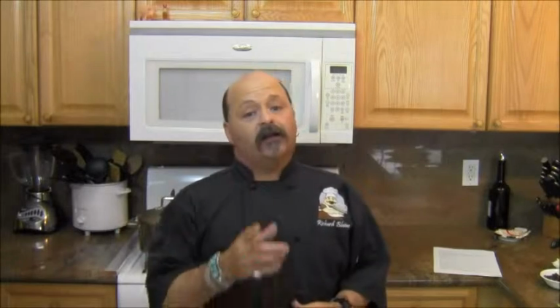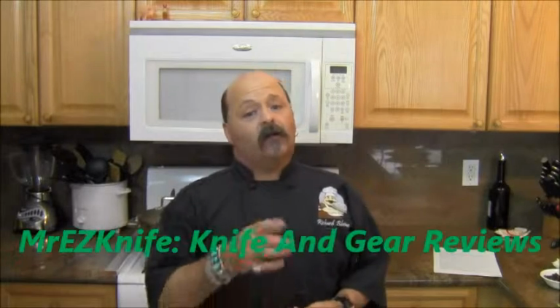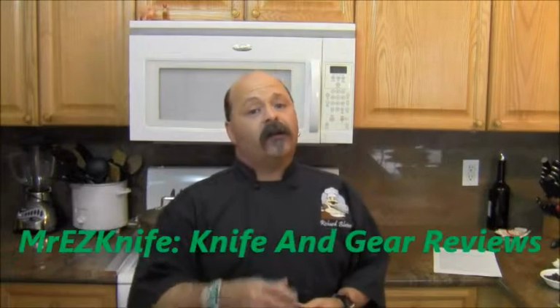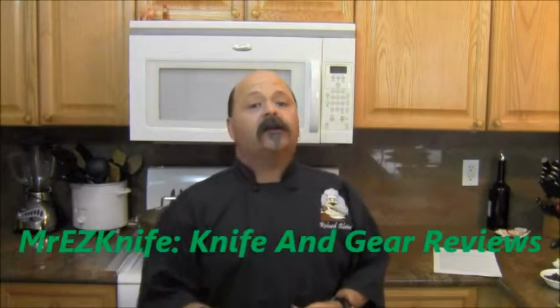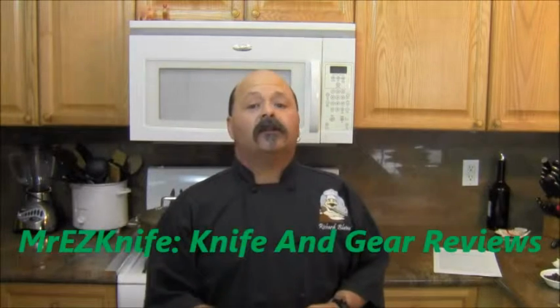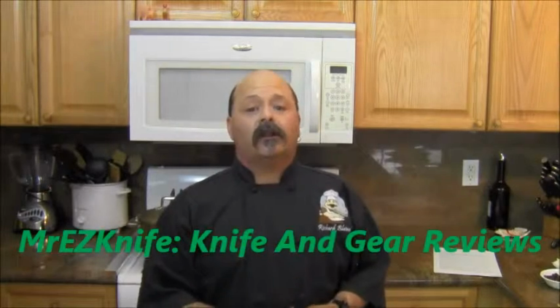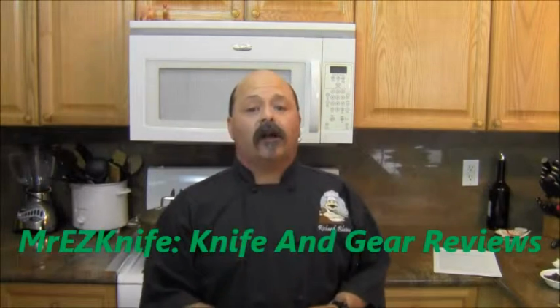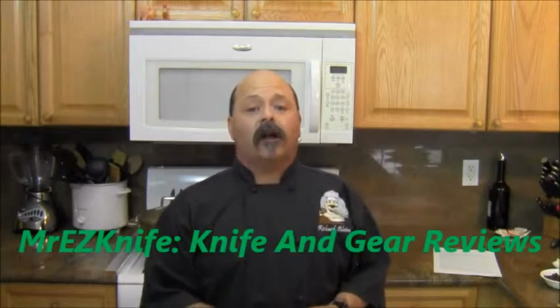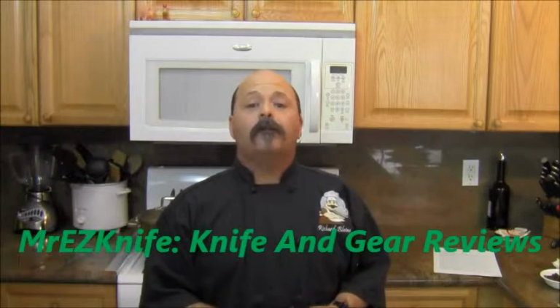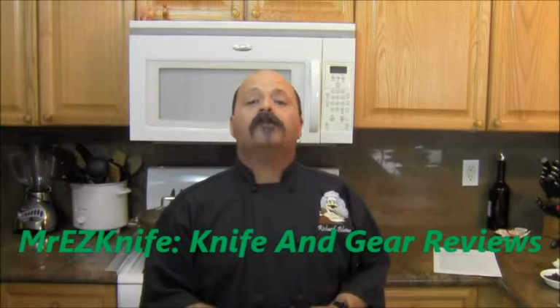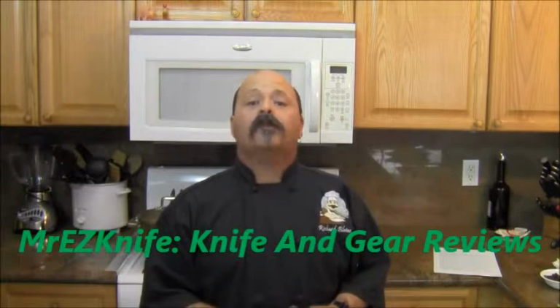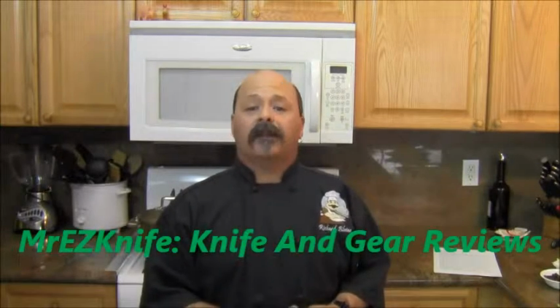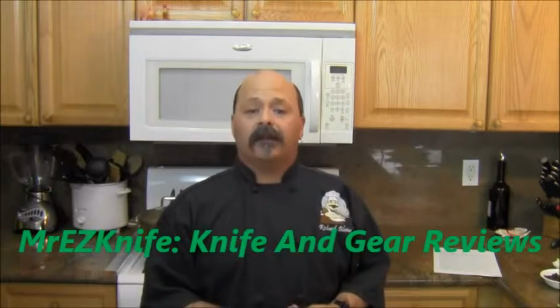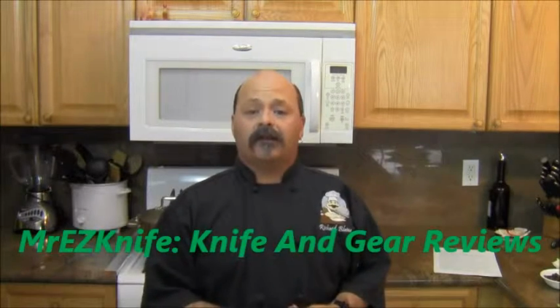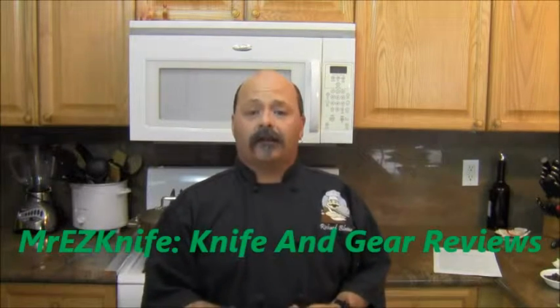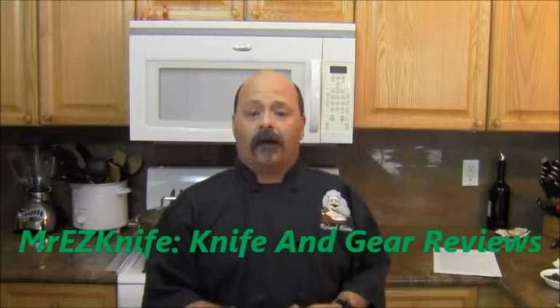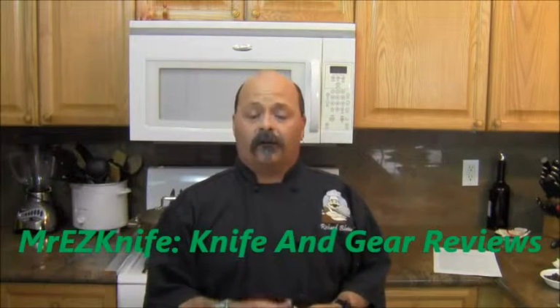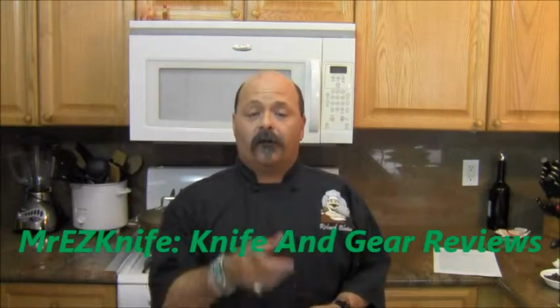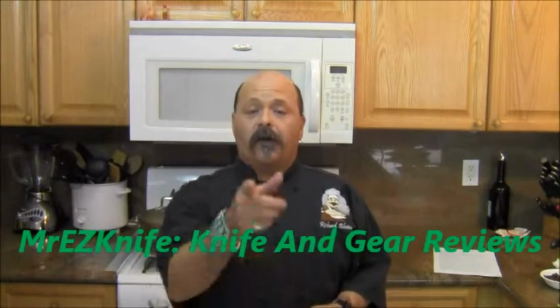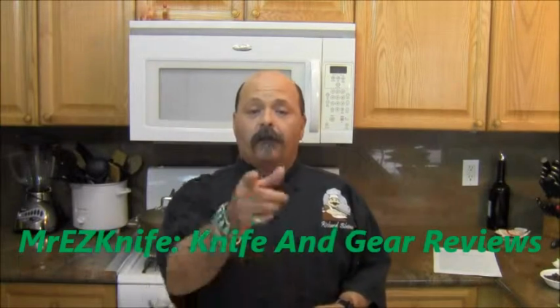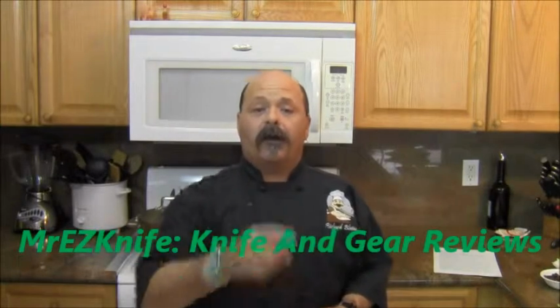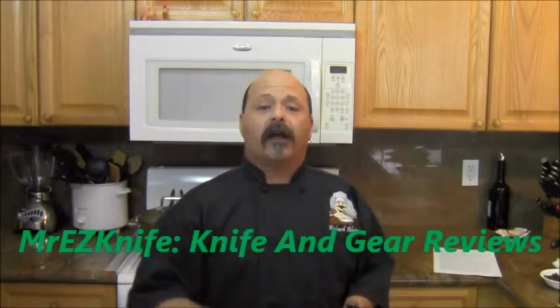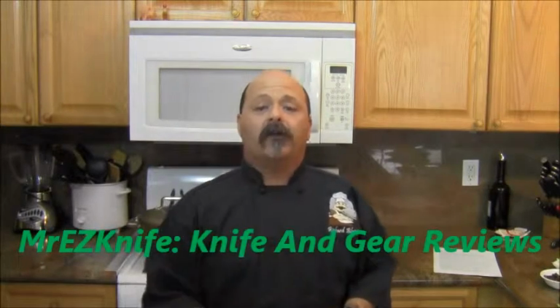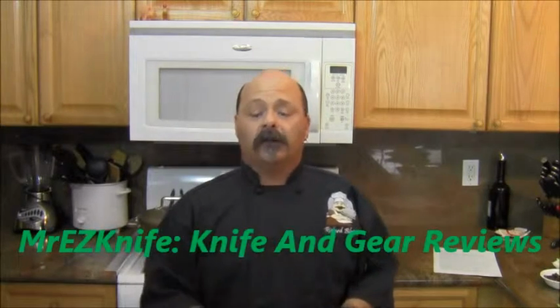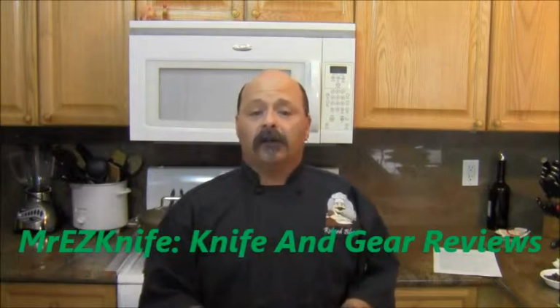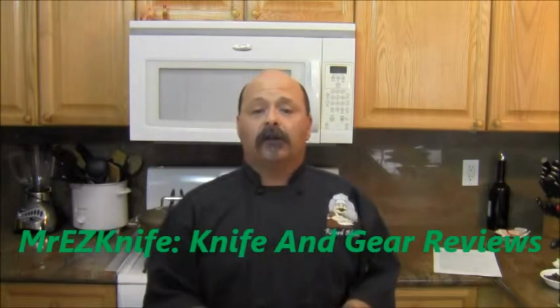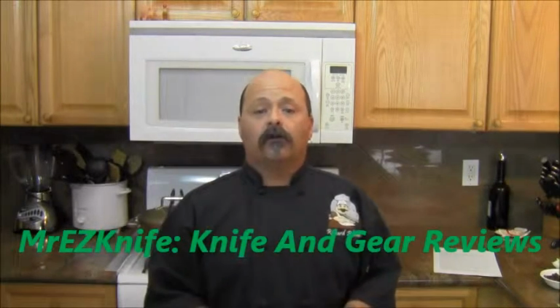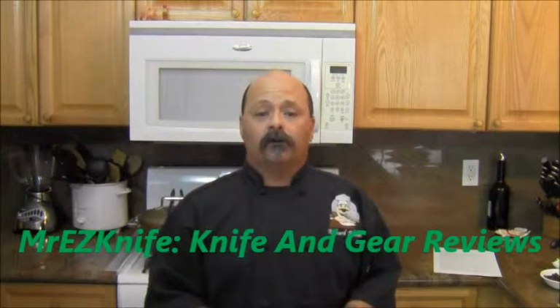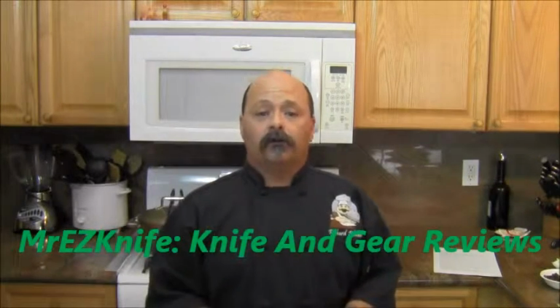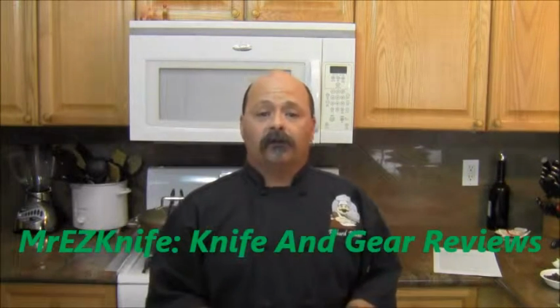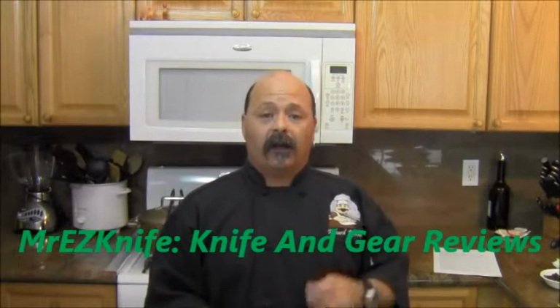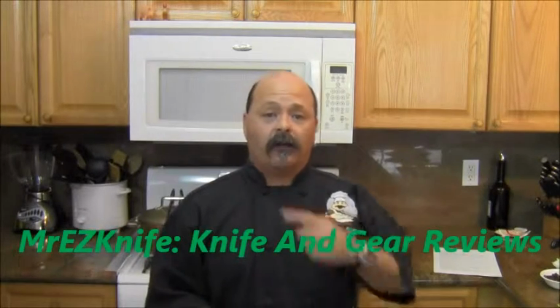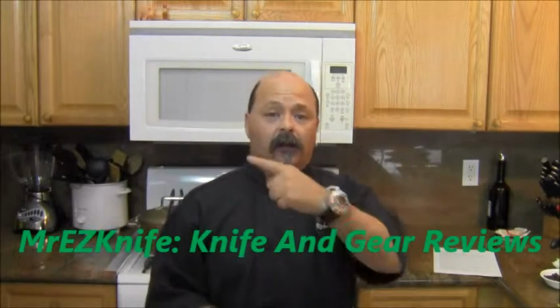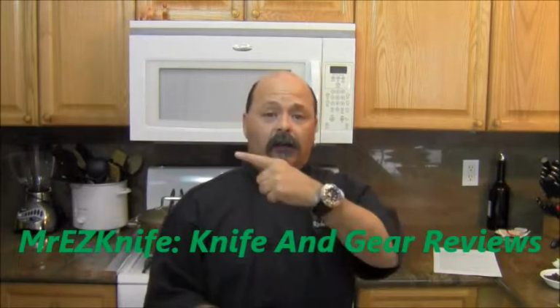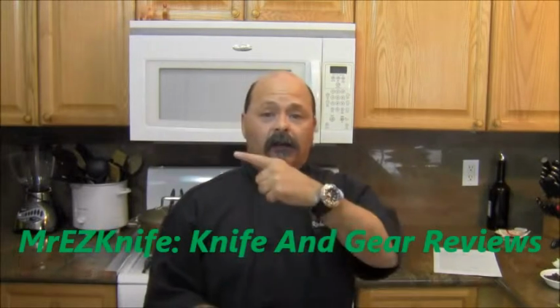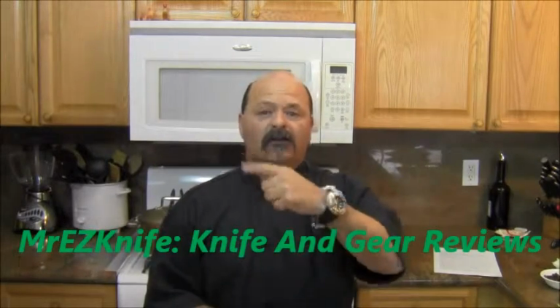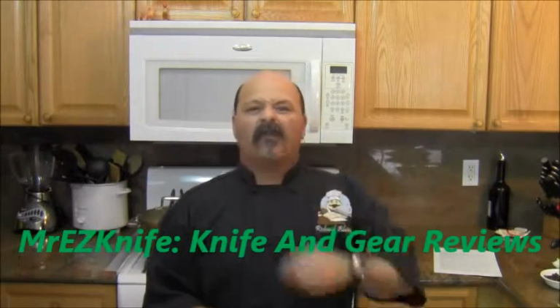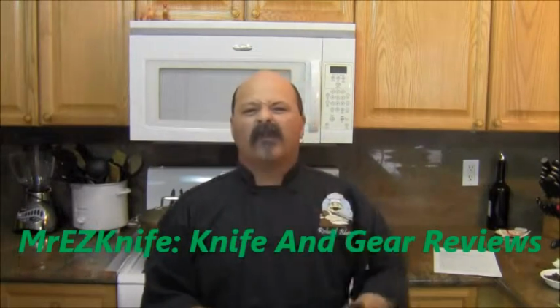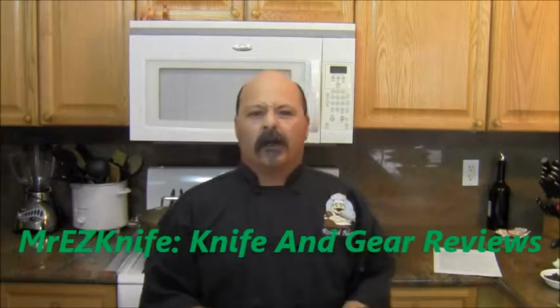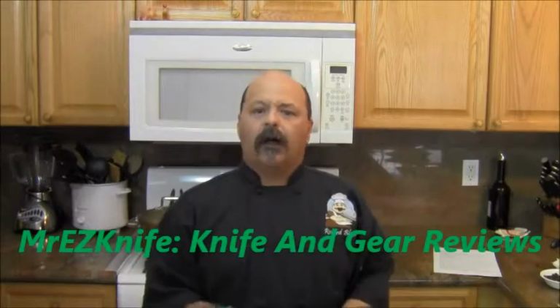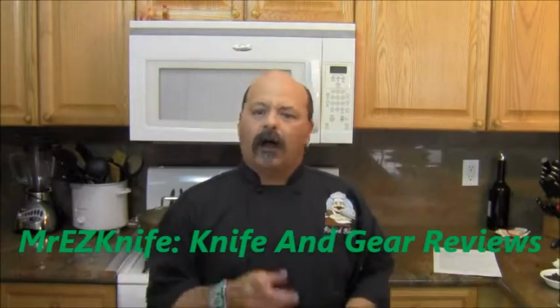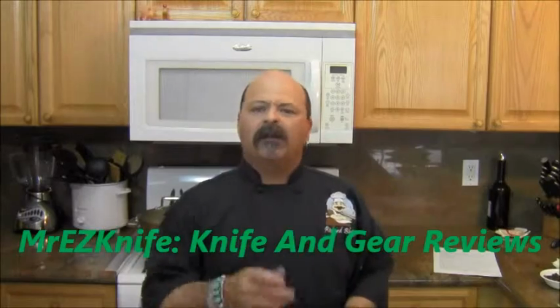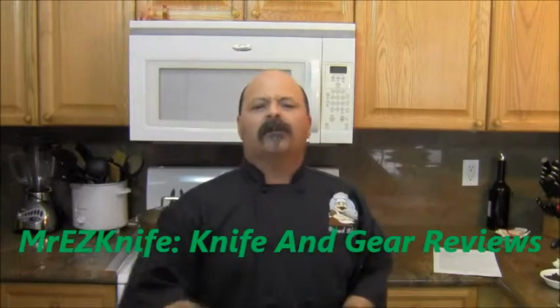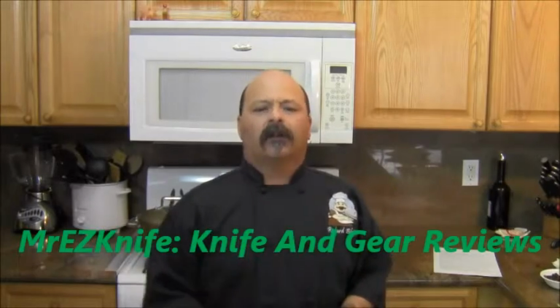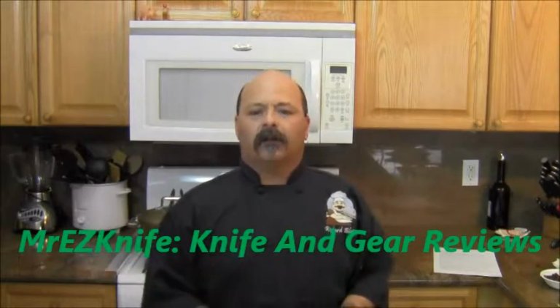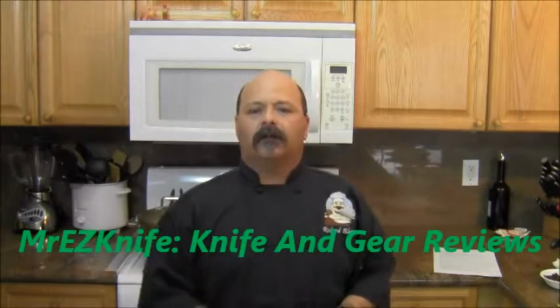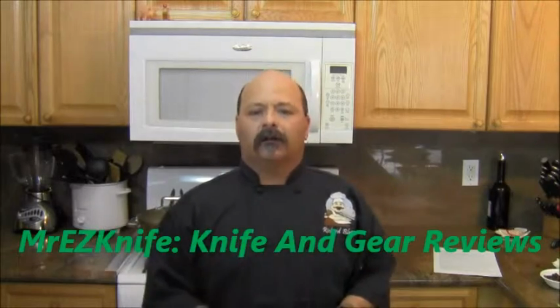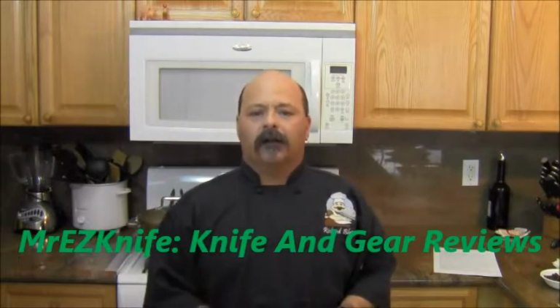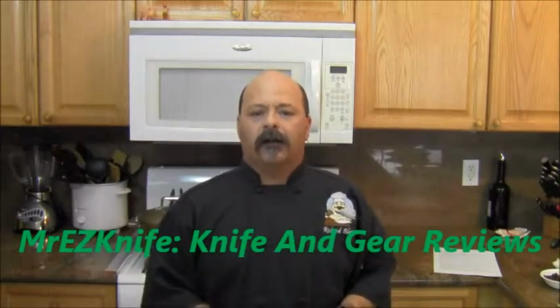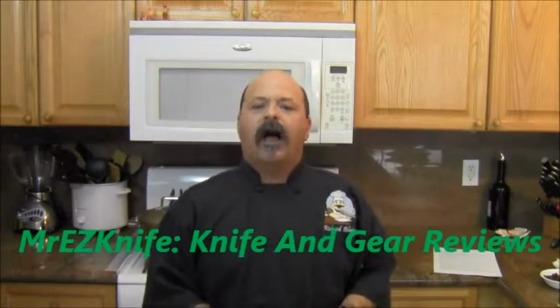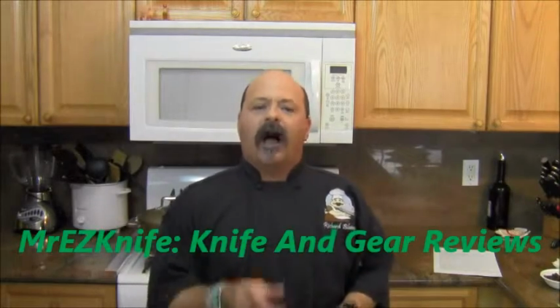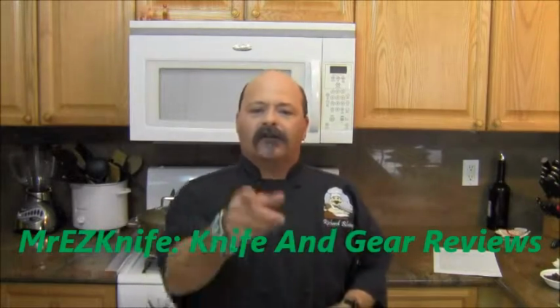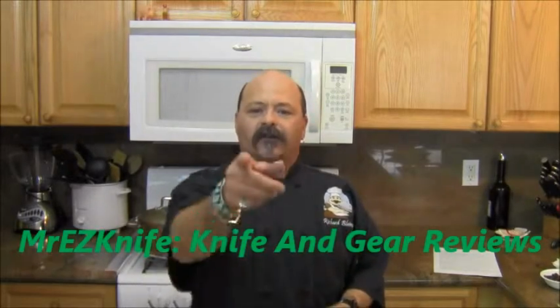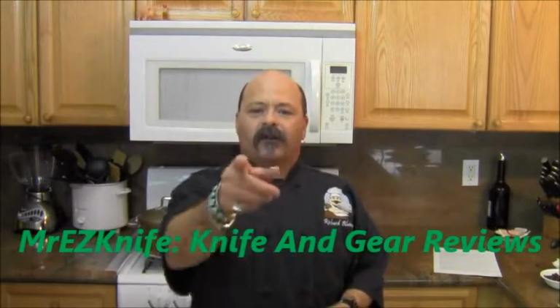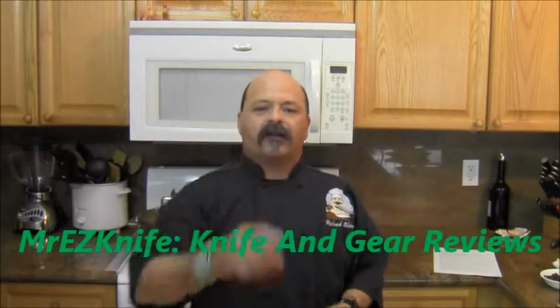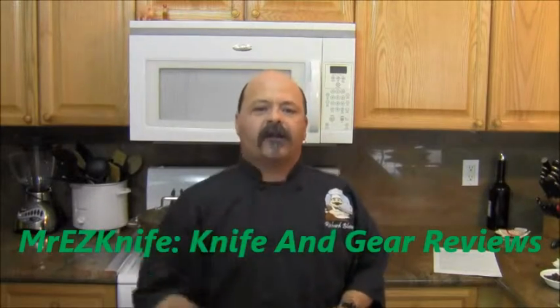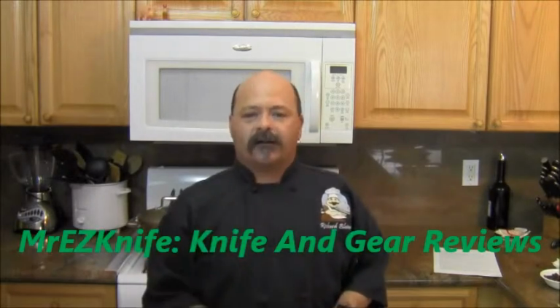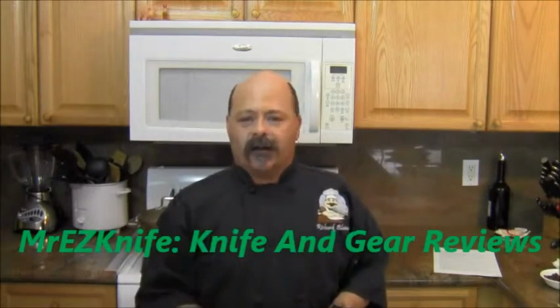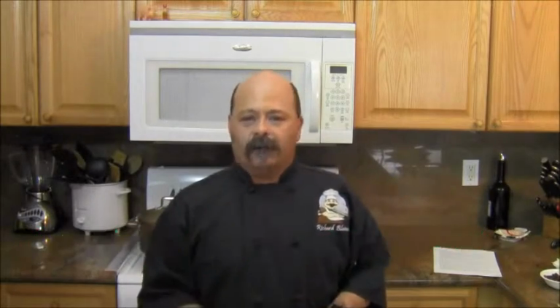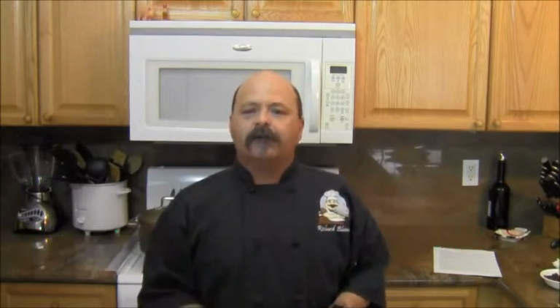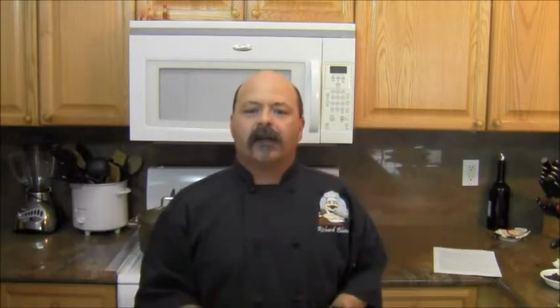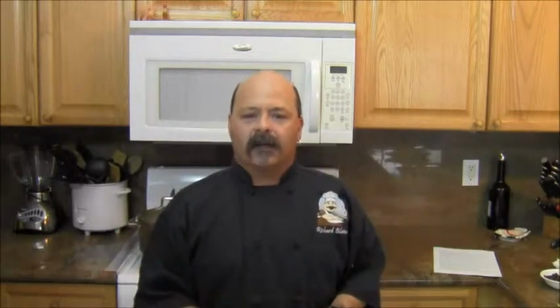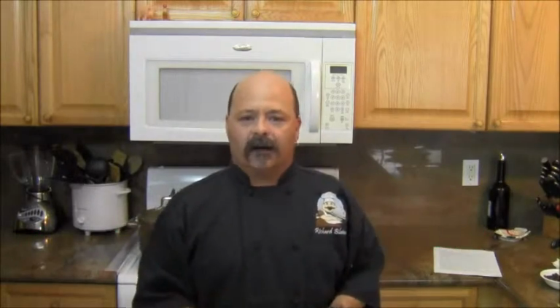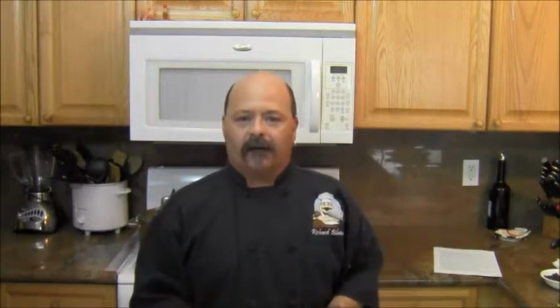Don't forget to check out Mr. Easy Knife, my knife and gear review channel. I'll leave a link to it. I'll see you guys next time. Take care.